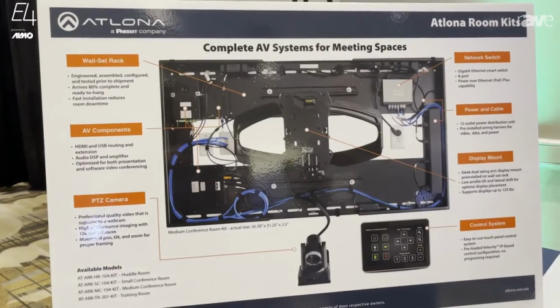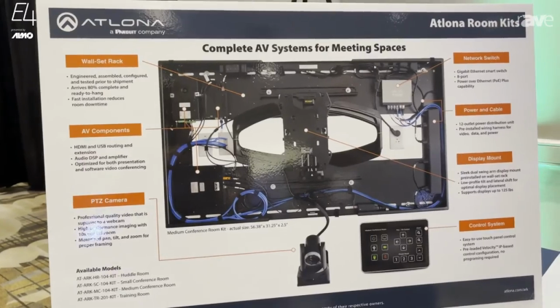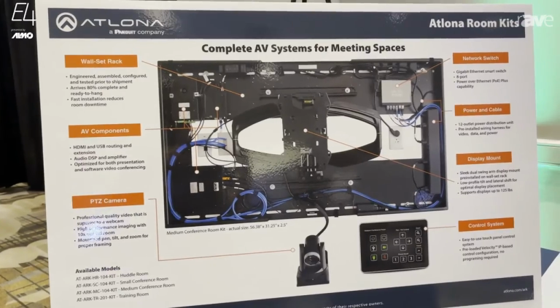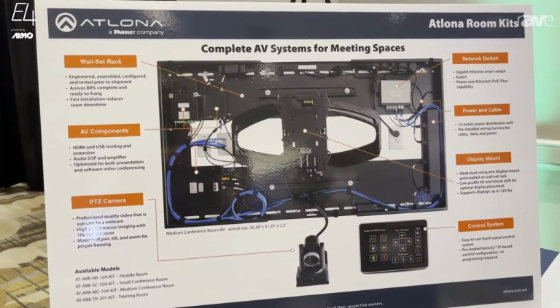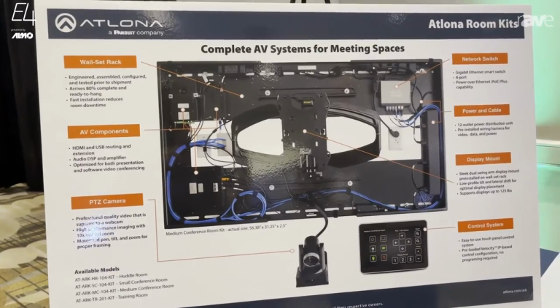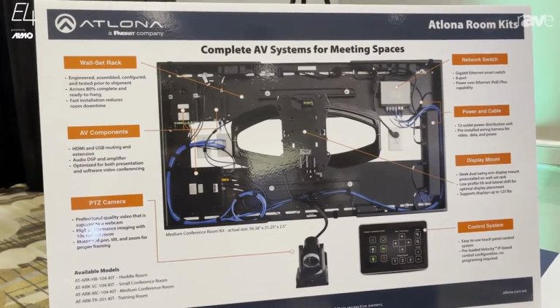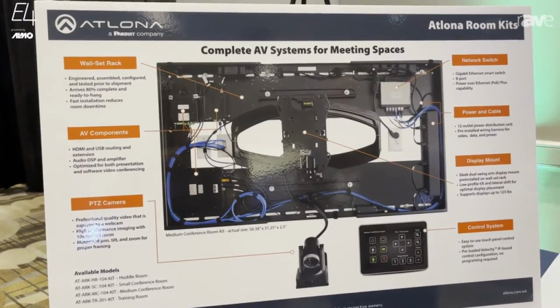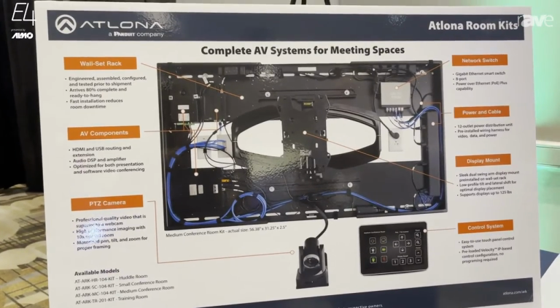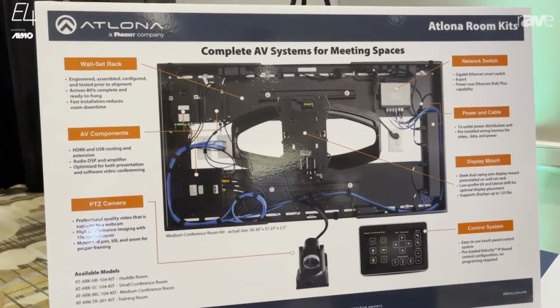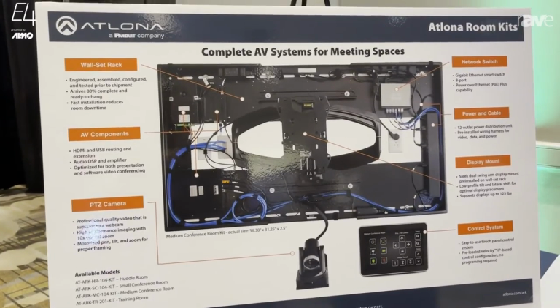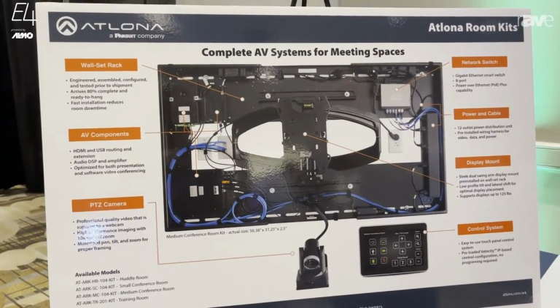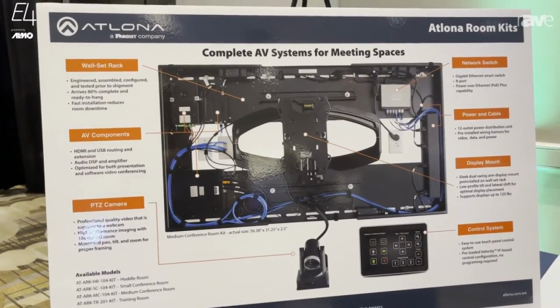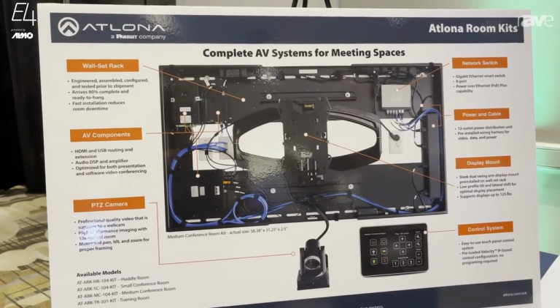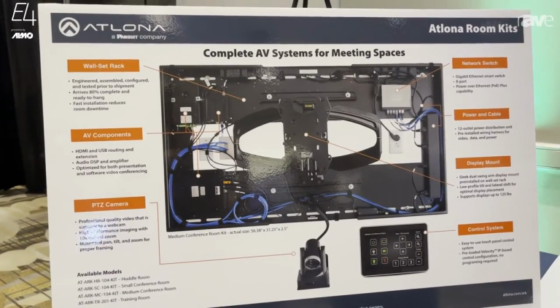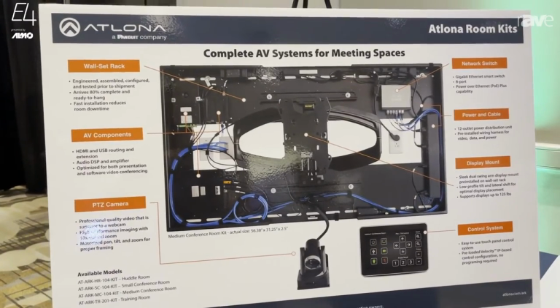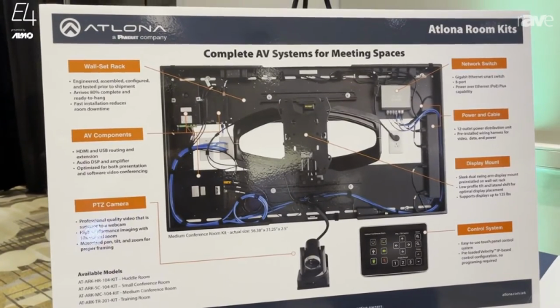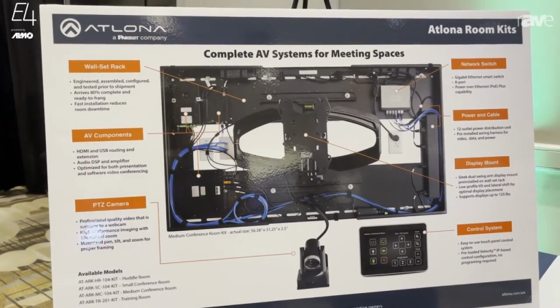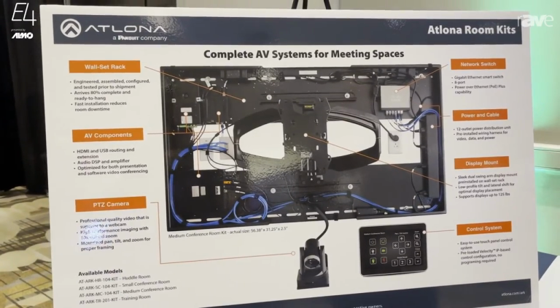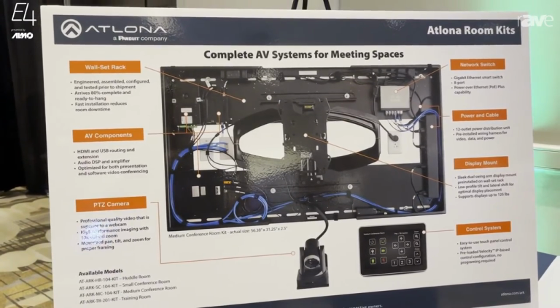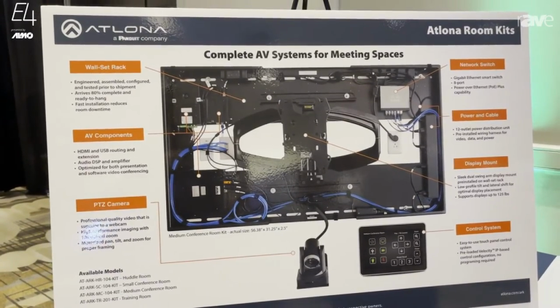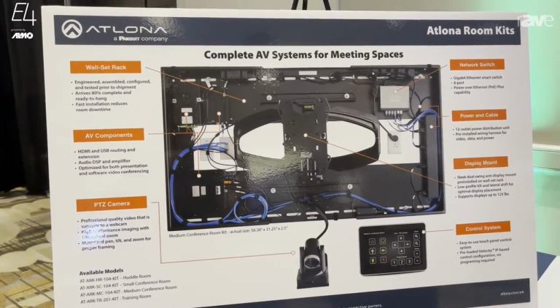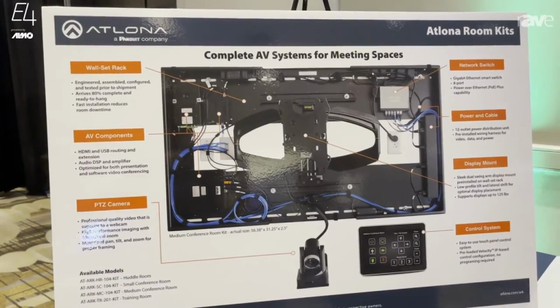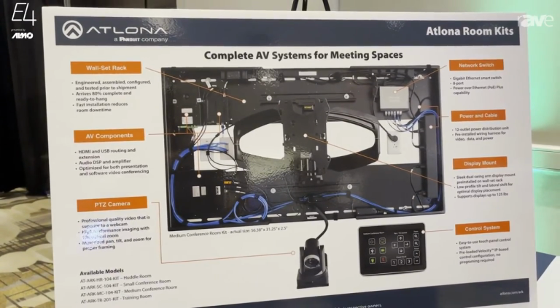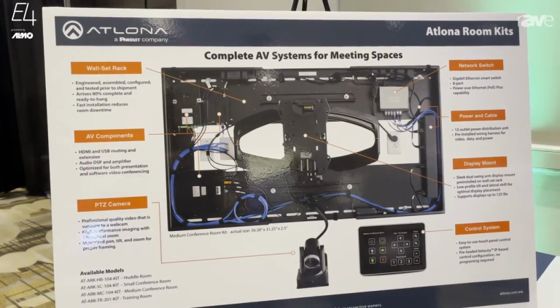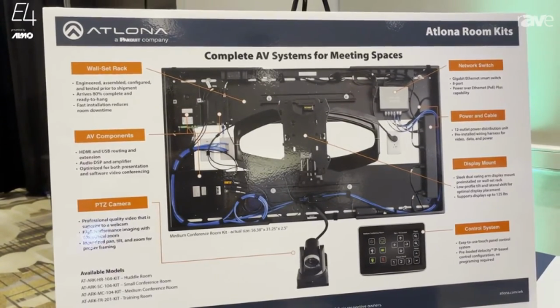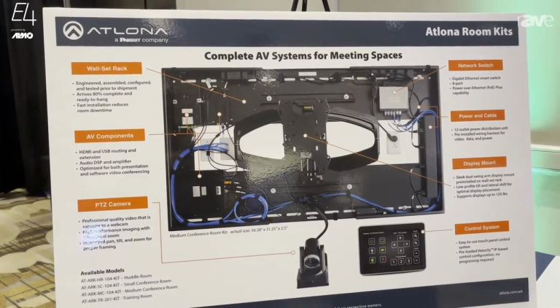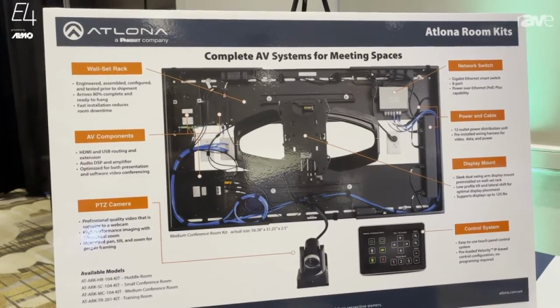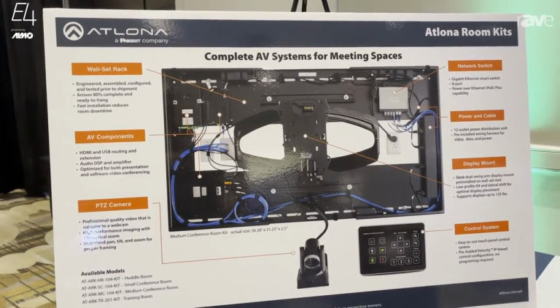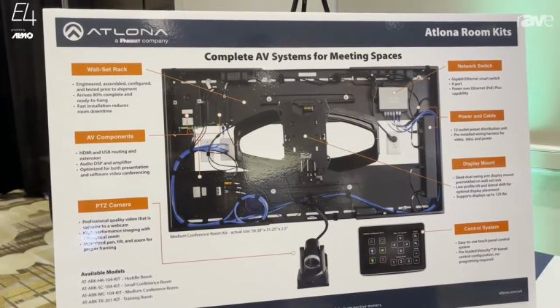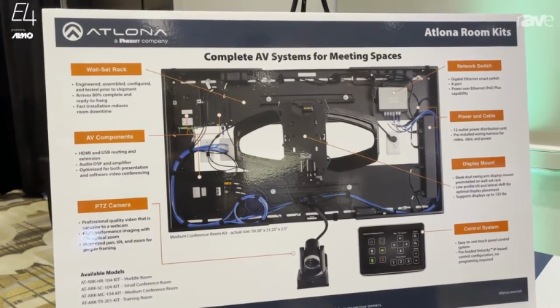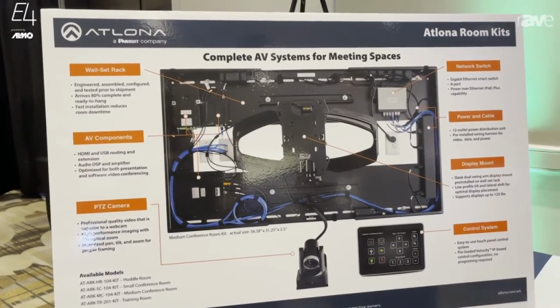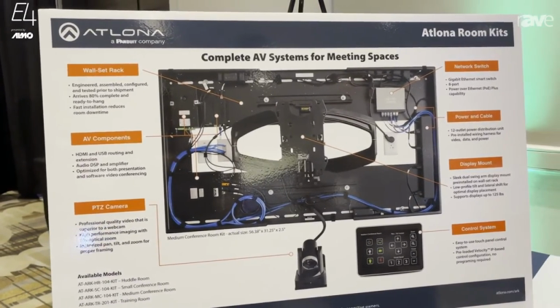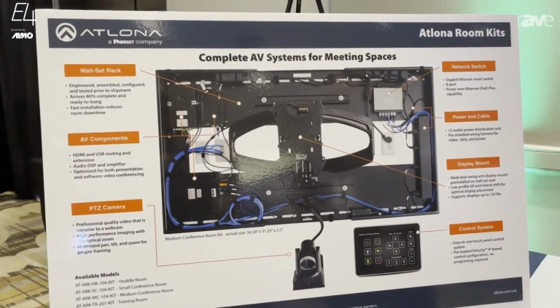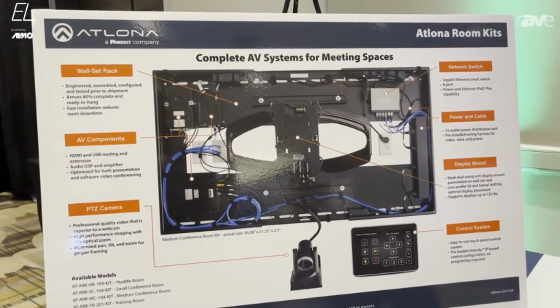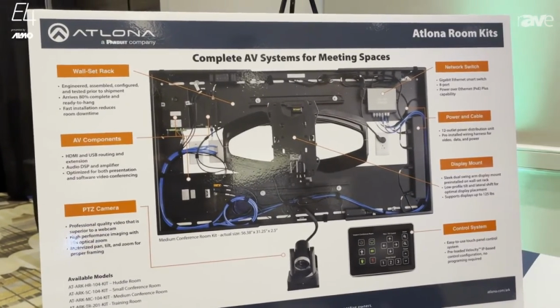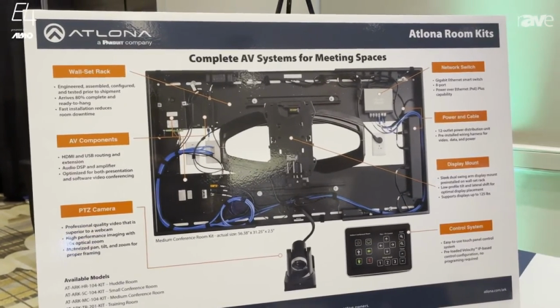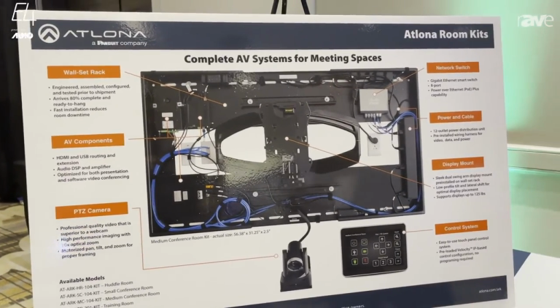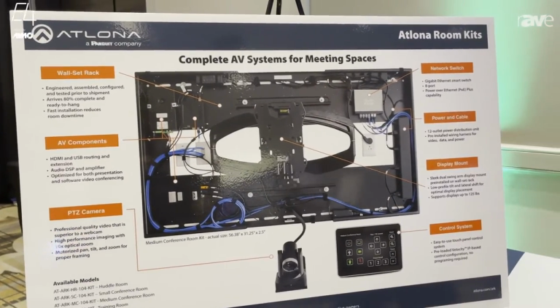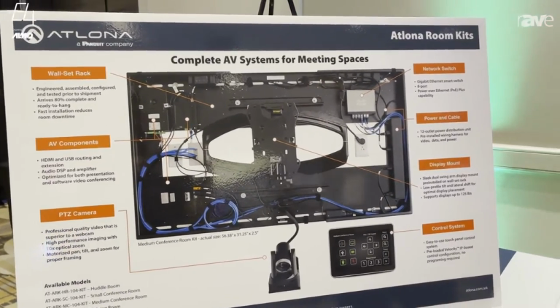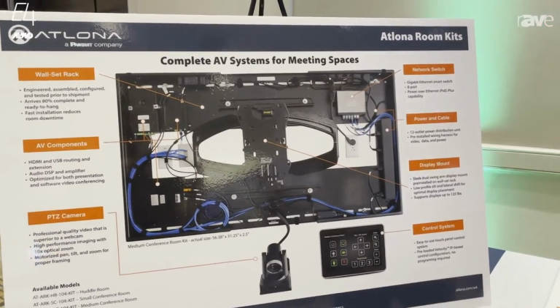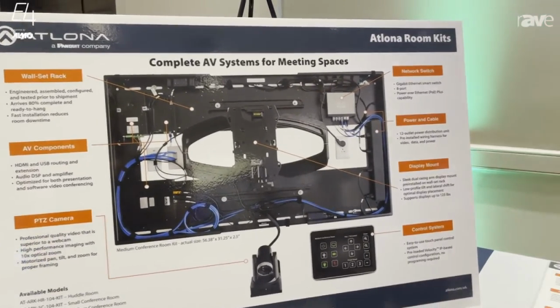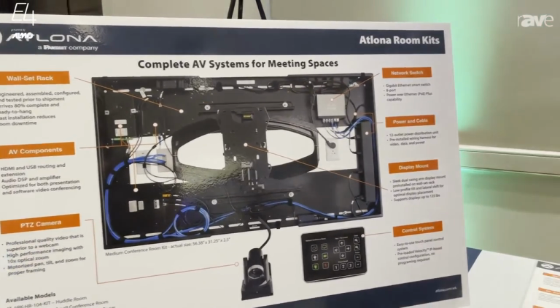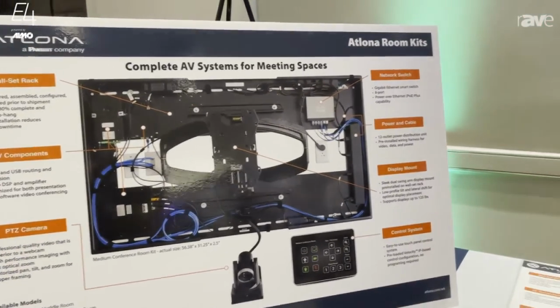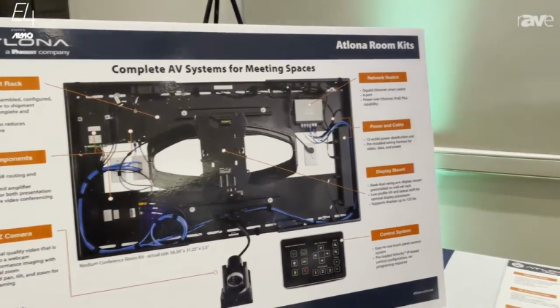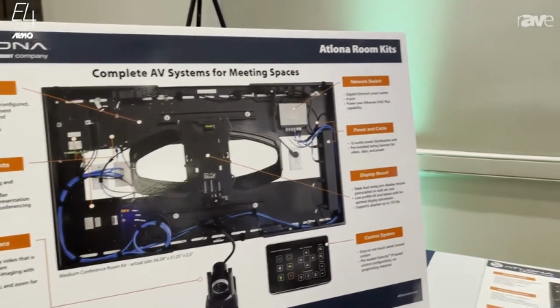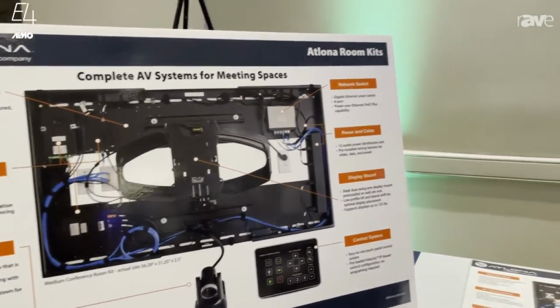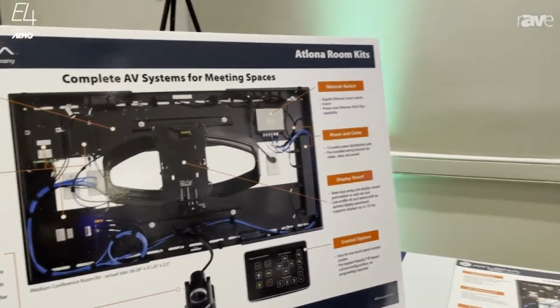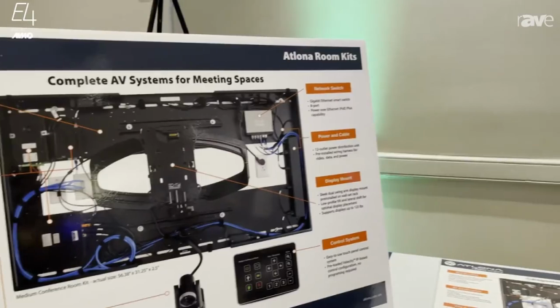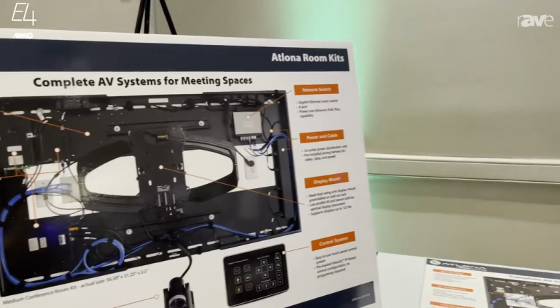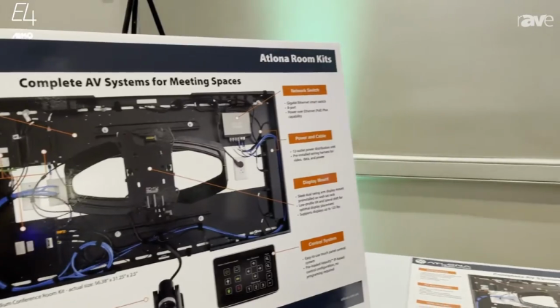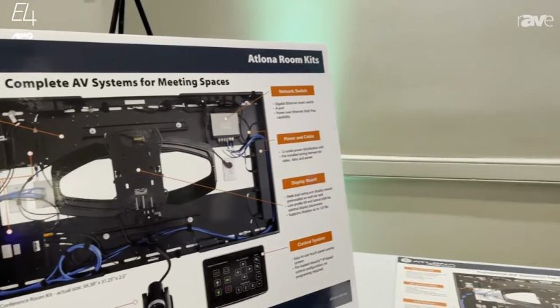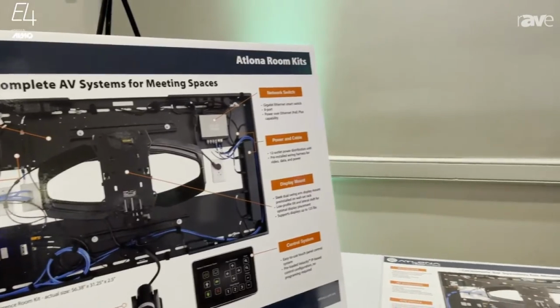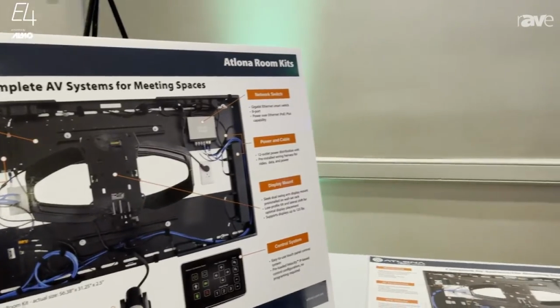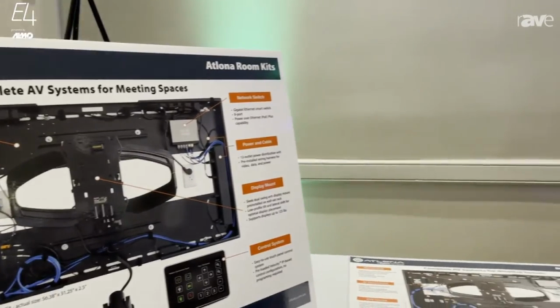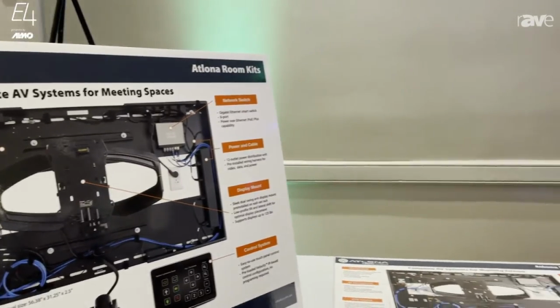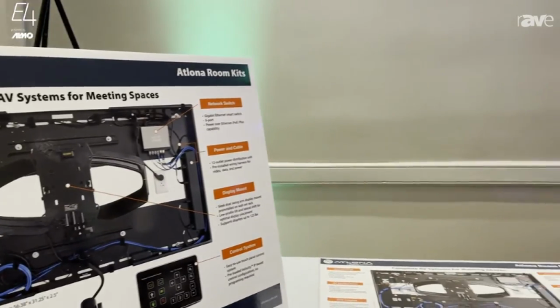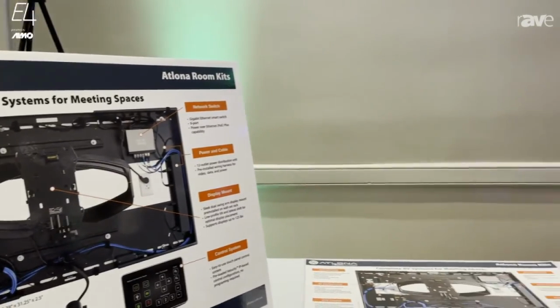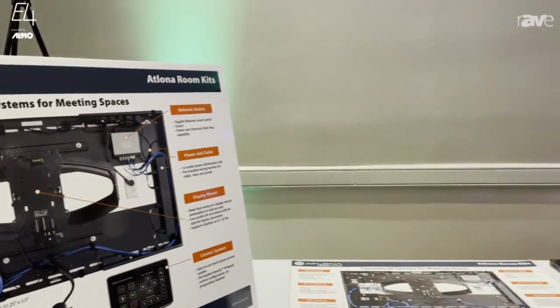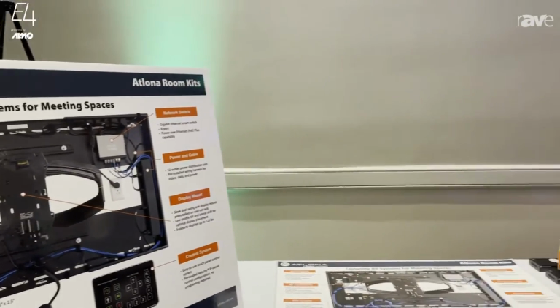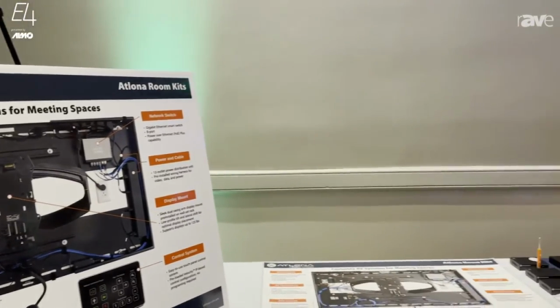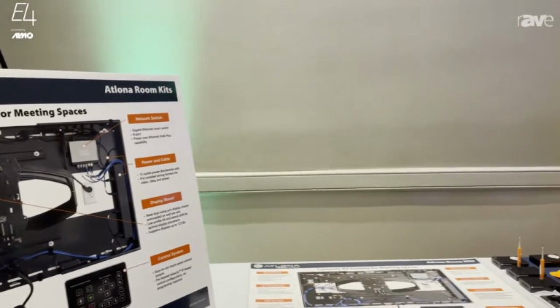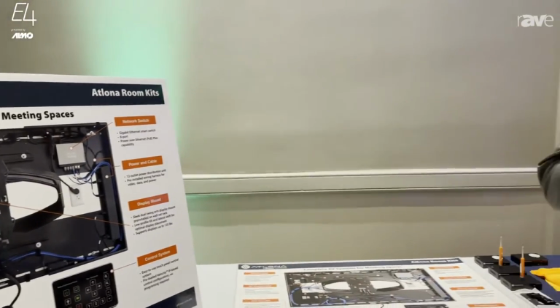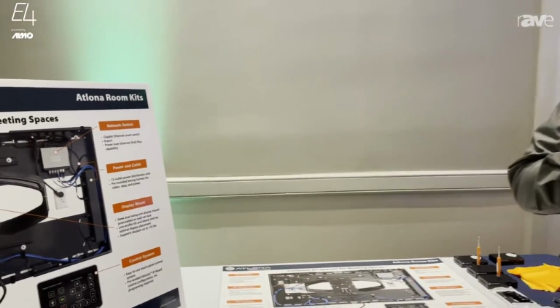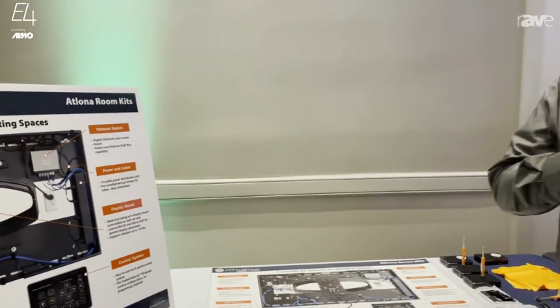Install a couple wires, hang it on the wall and you're good to go. For more information, you can find us at Atlona.com.